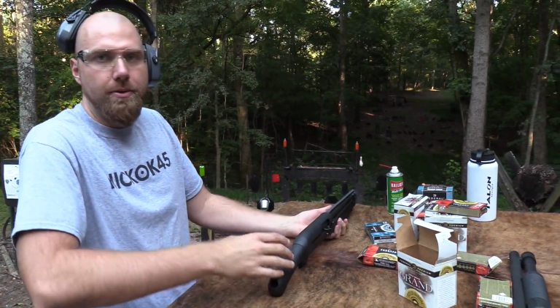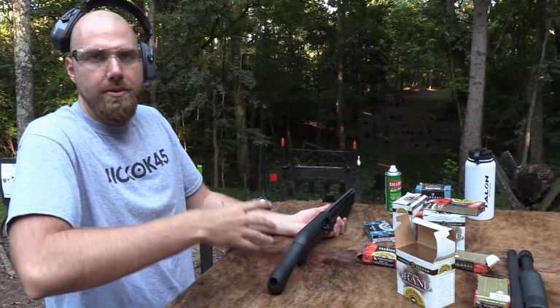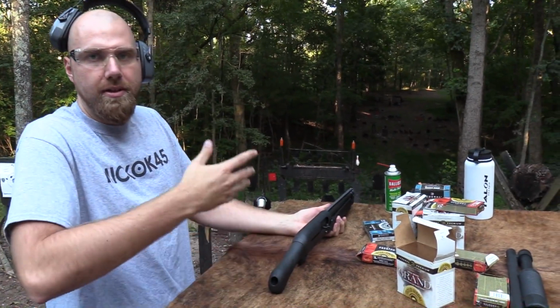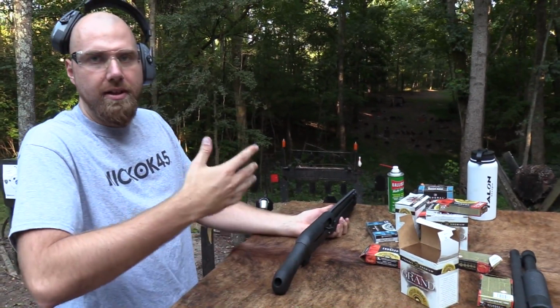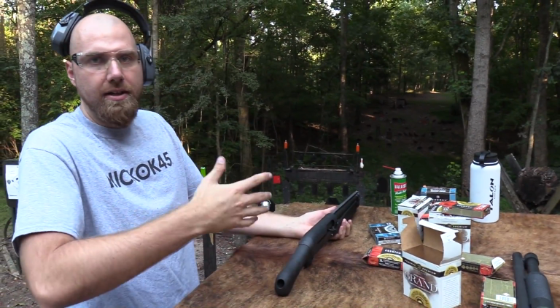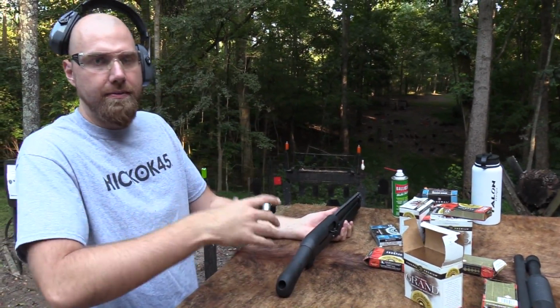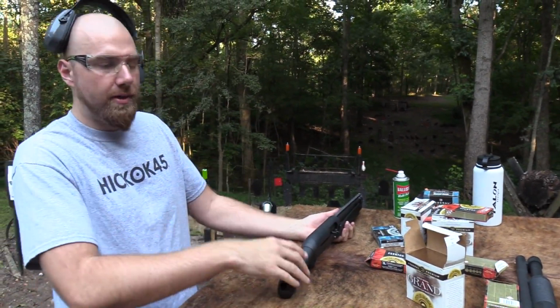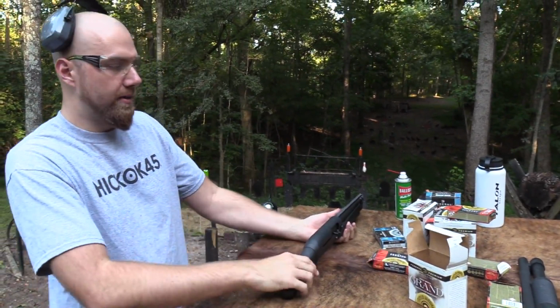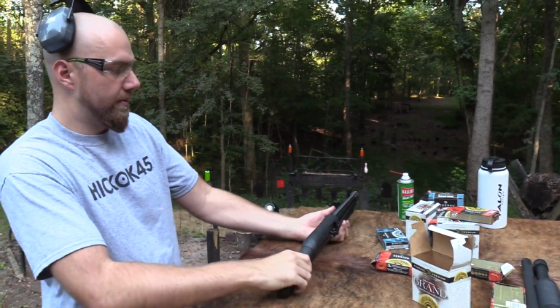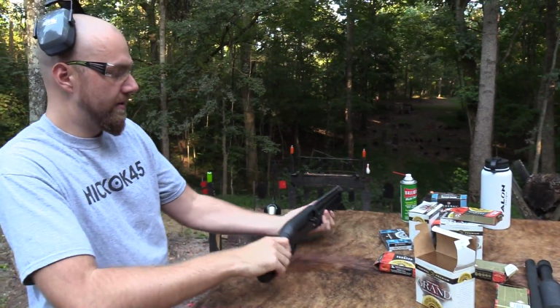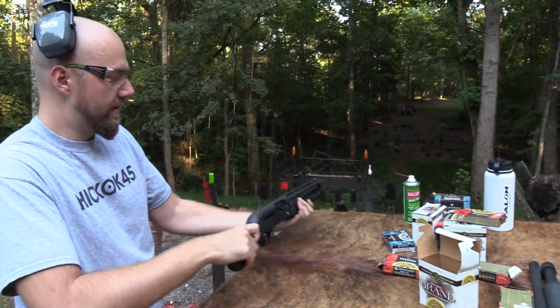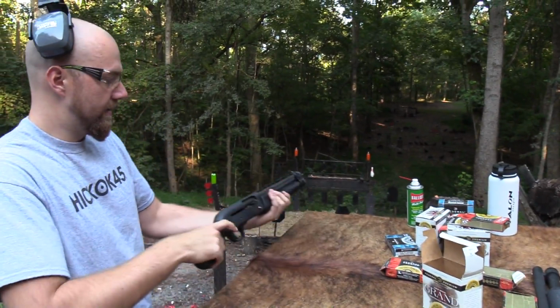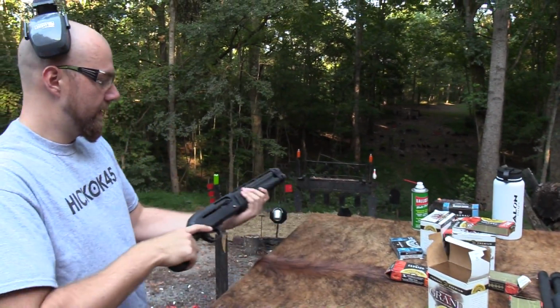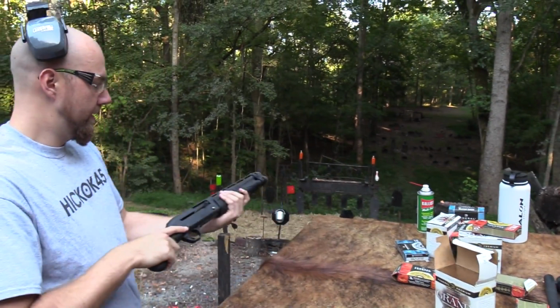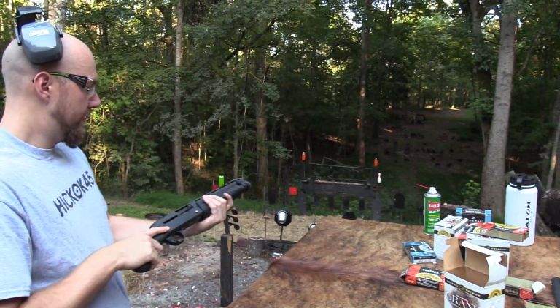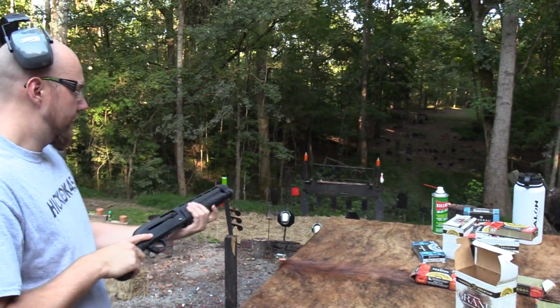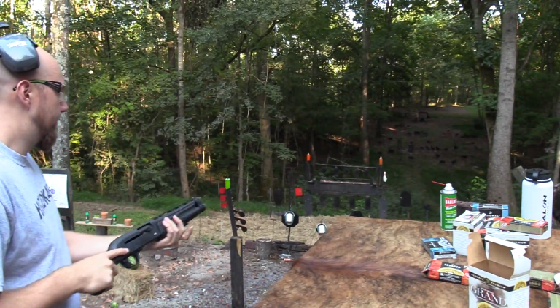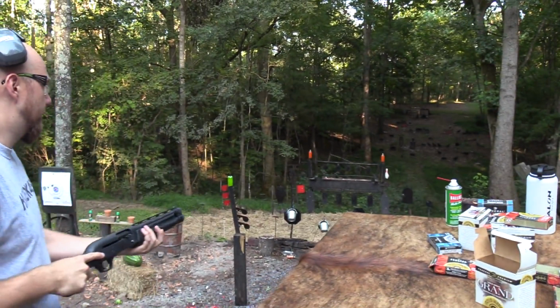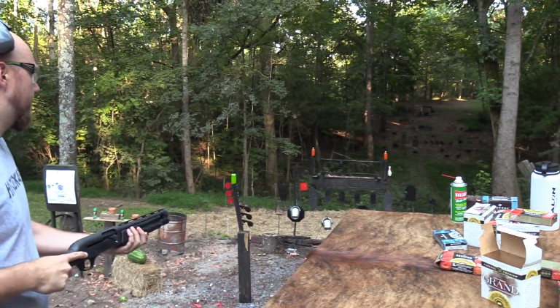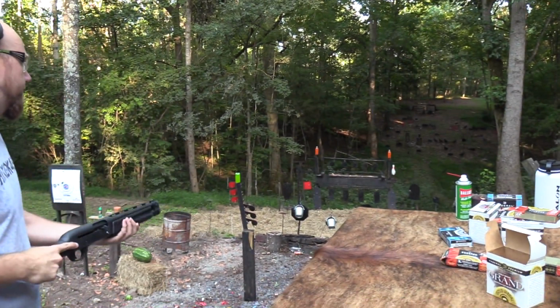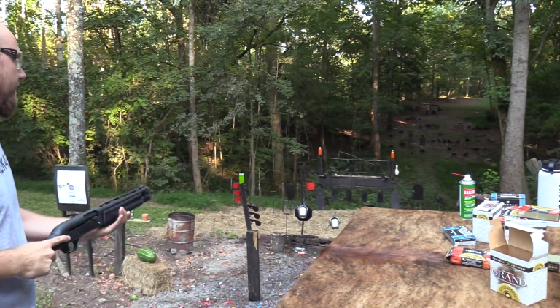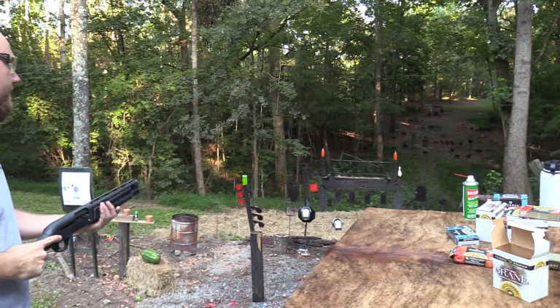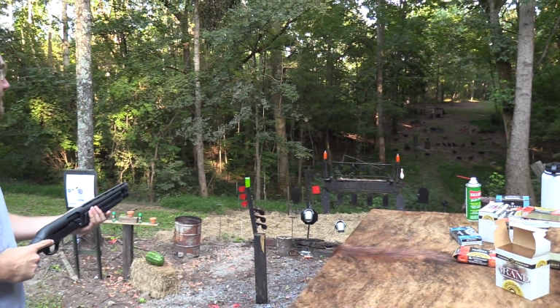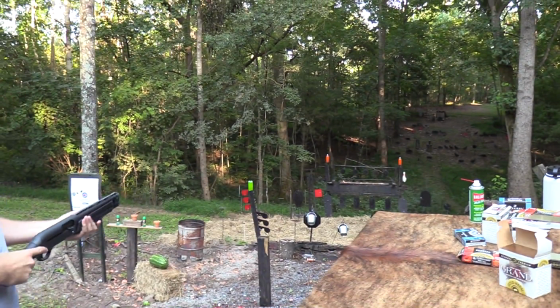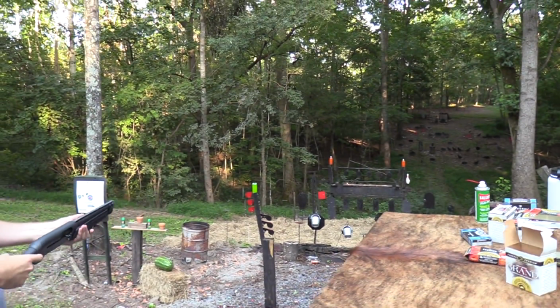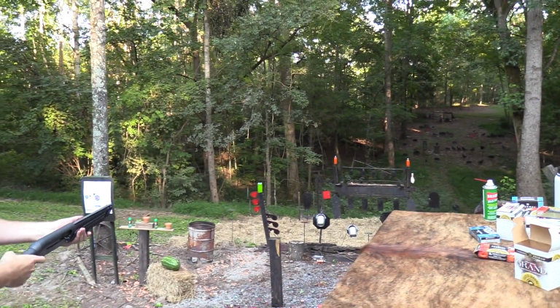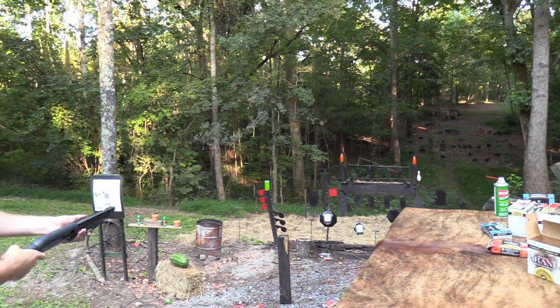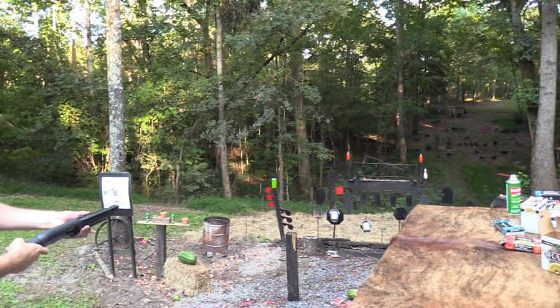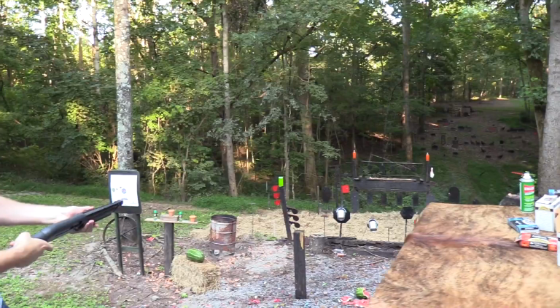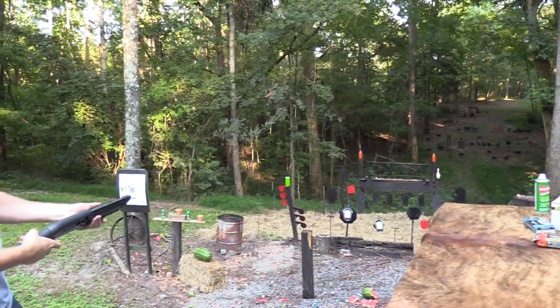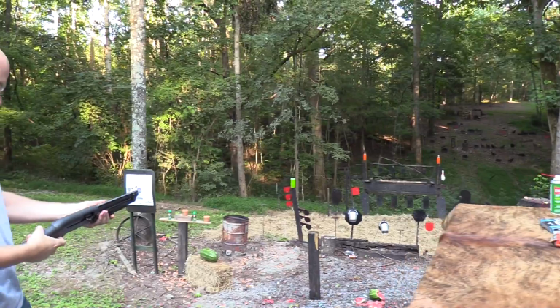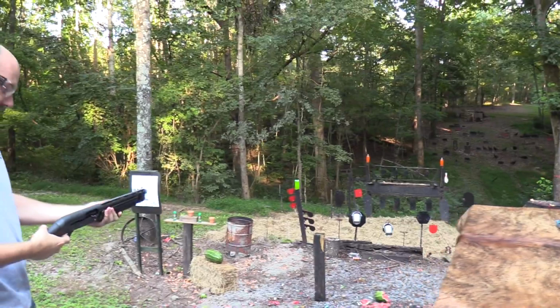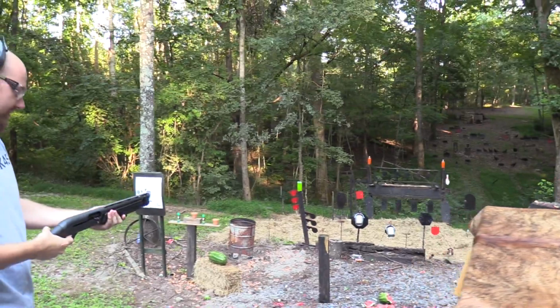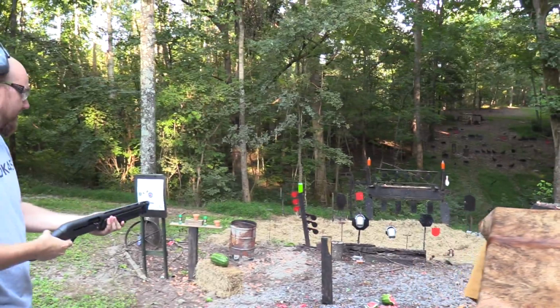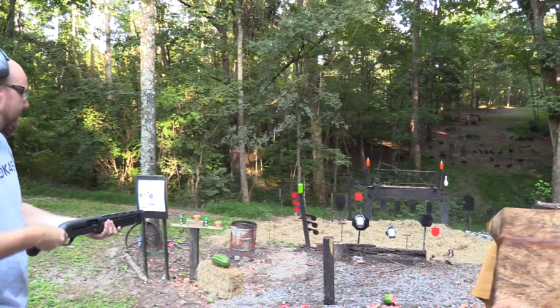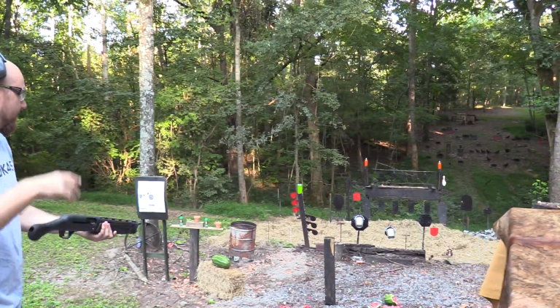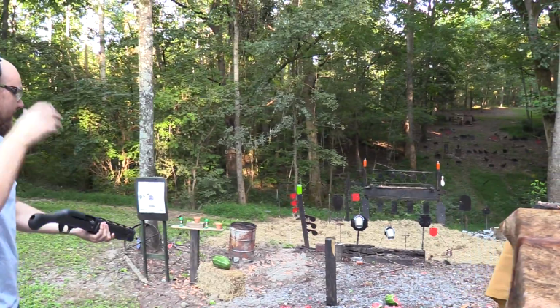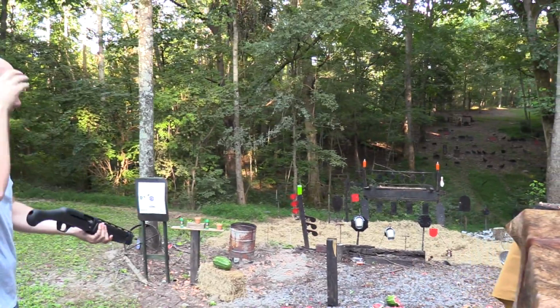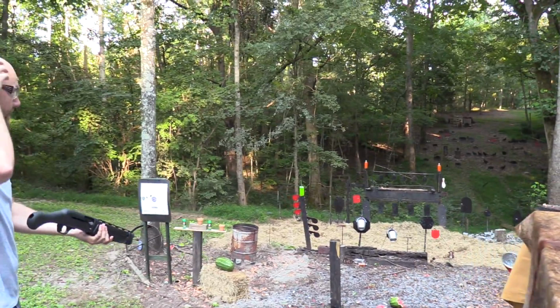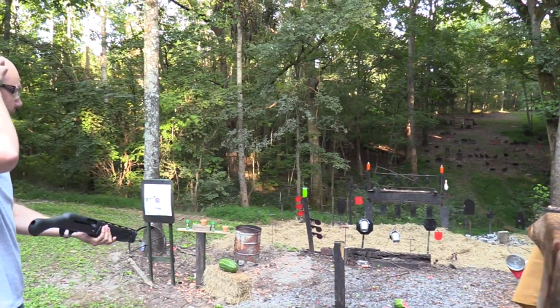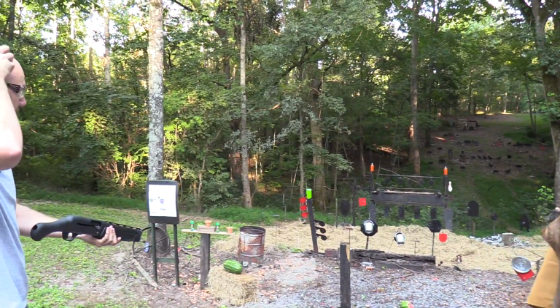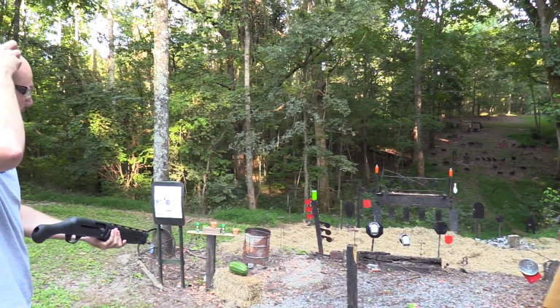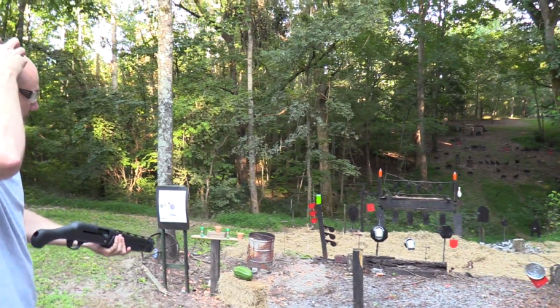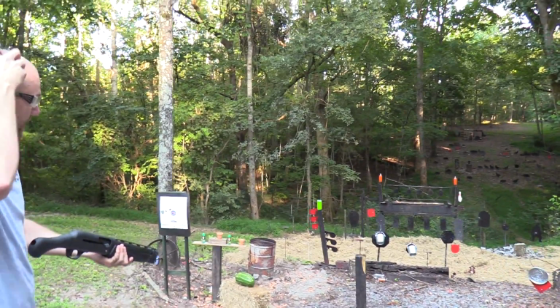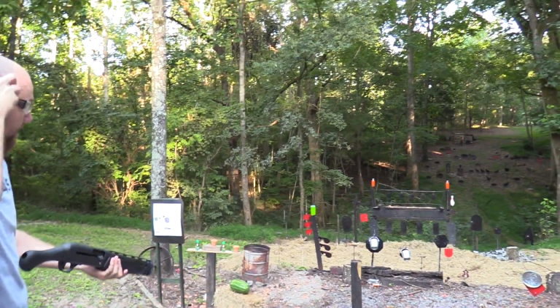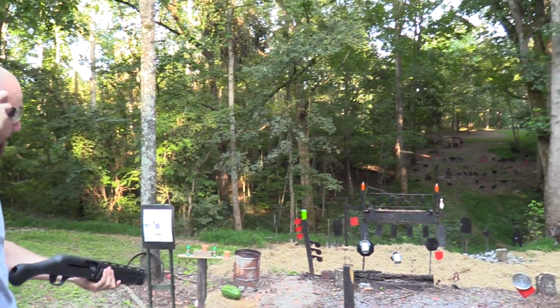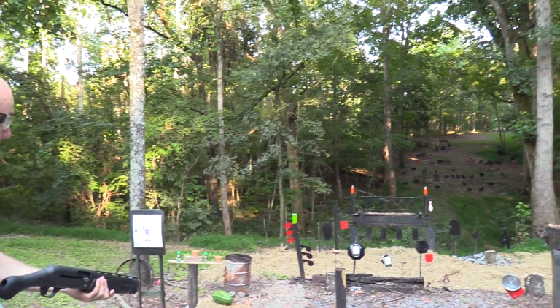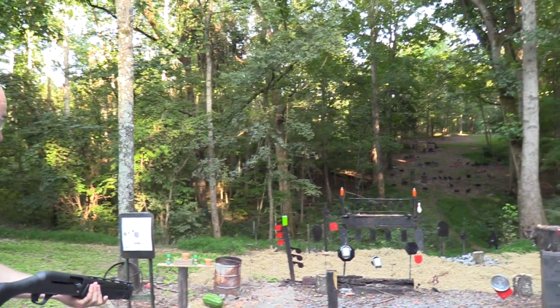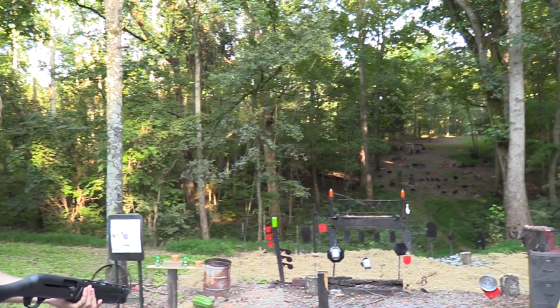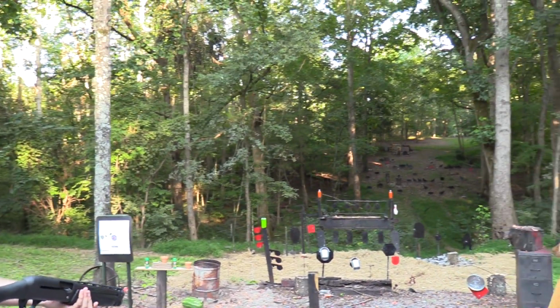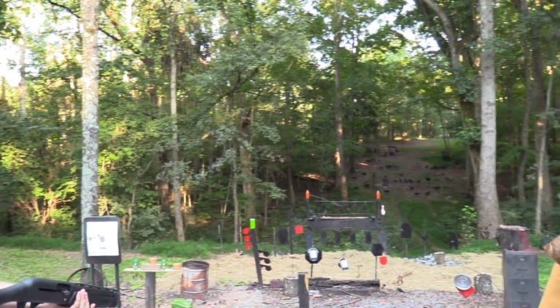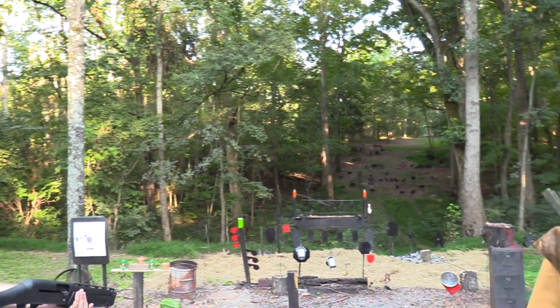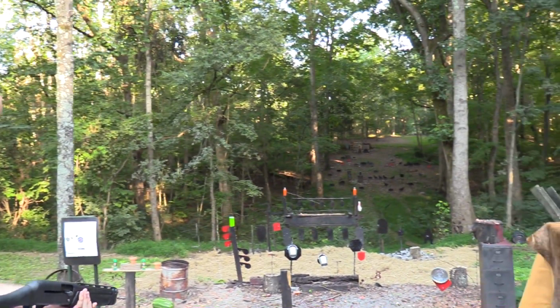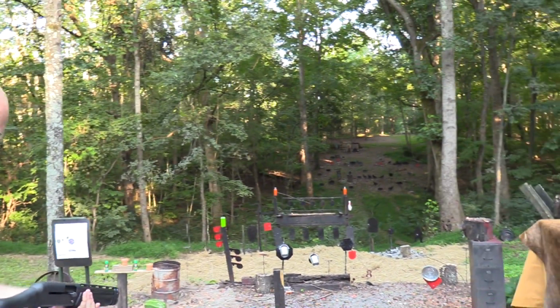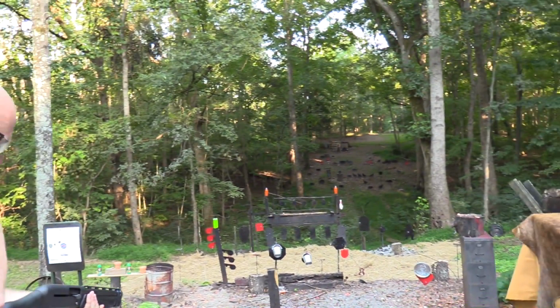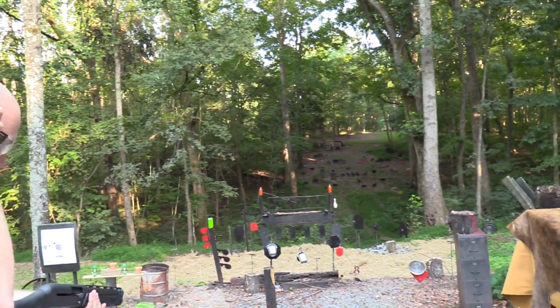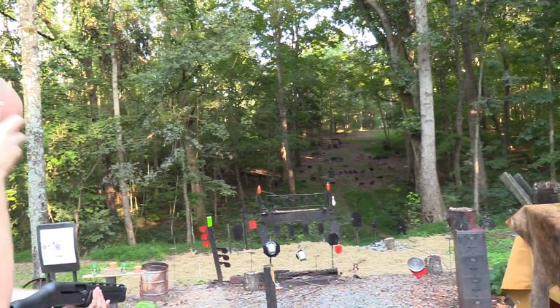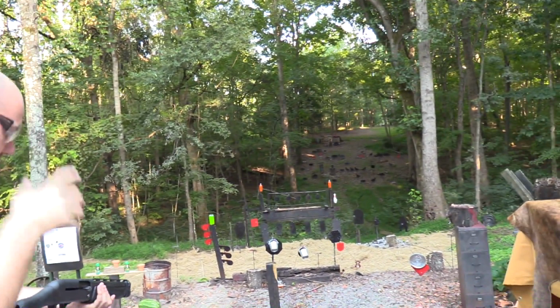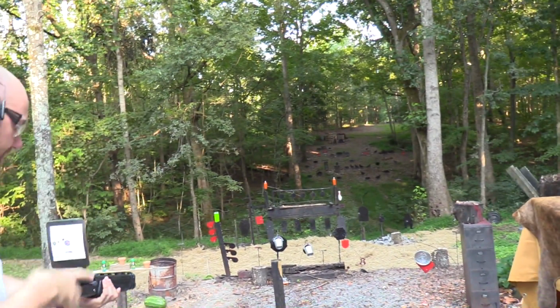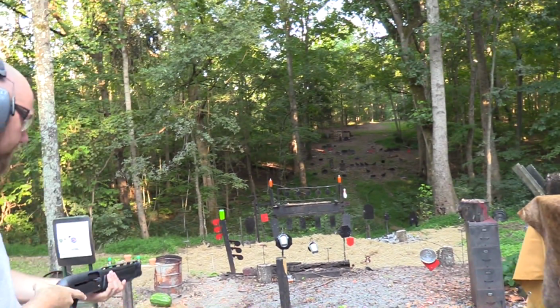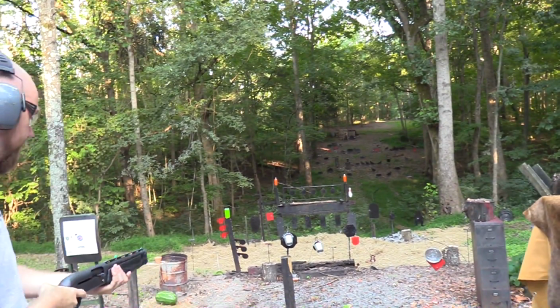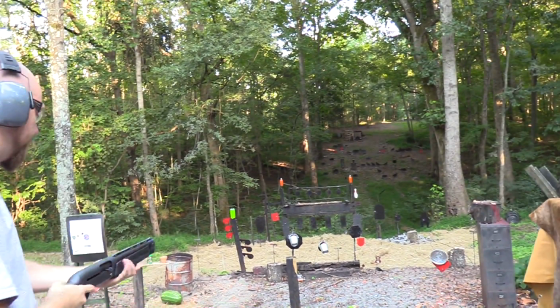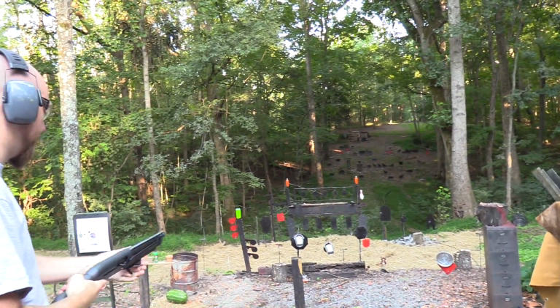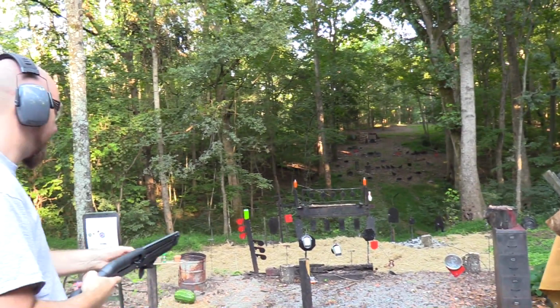That's one of the things that's hard about this — it's obviously not what this thing is designed for. It's a little difficult to aim; you just have the front bead sight and you've got to hold it kind of awkwardly. But it's a lot of fun to try.